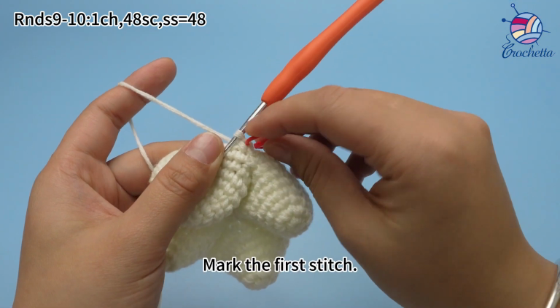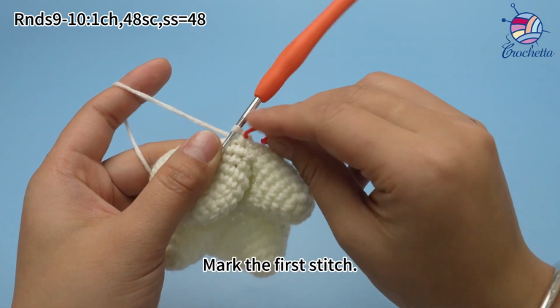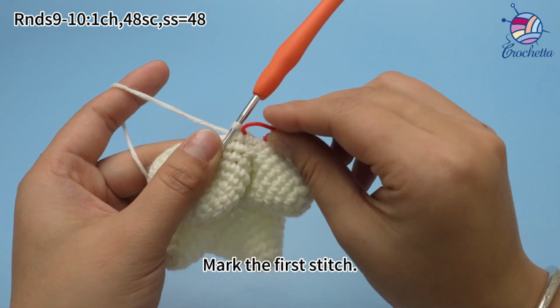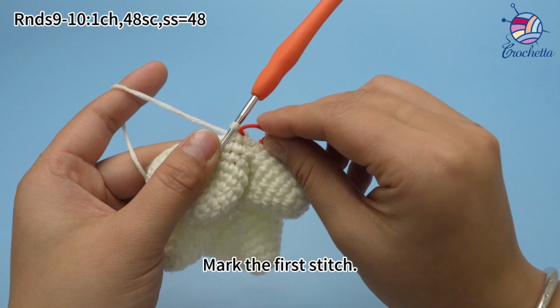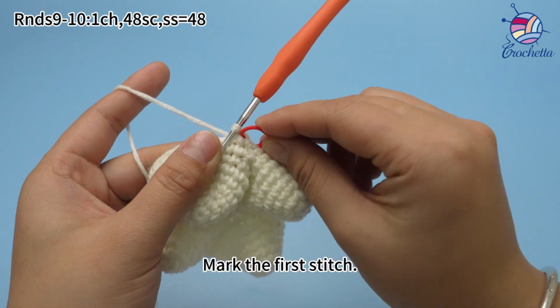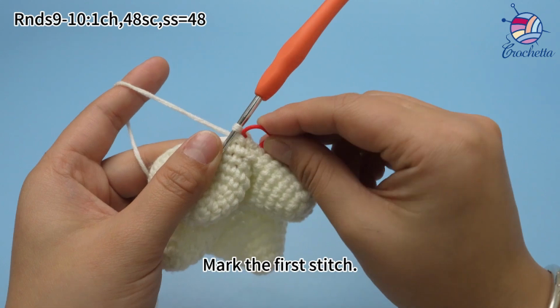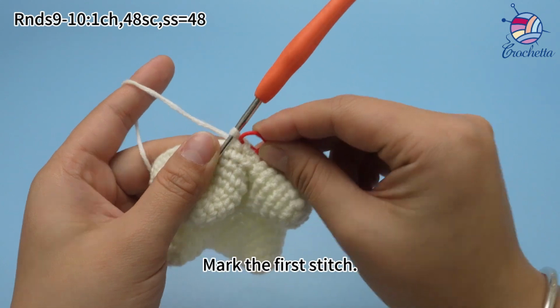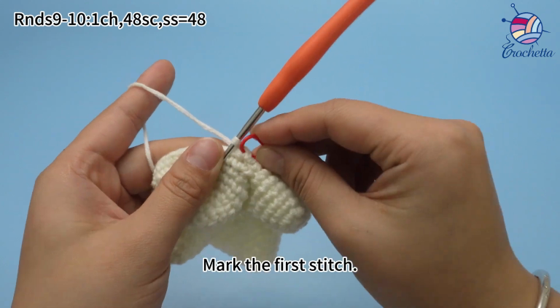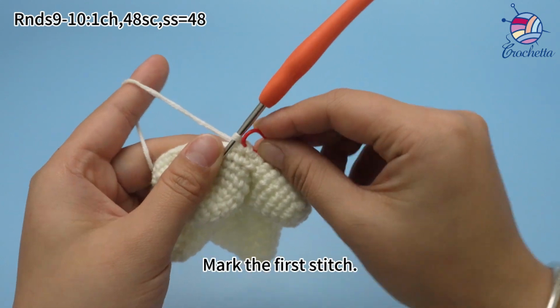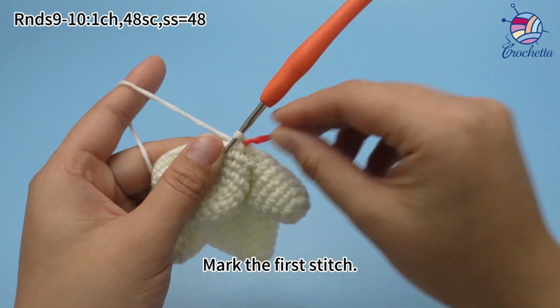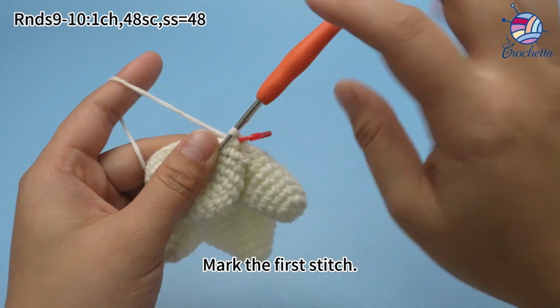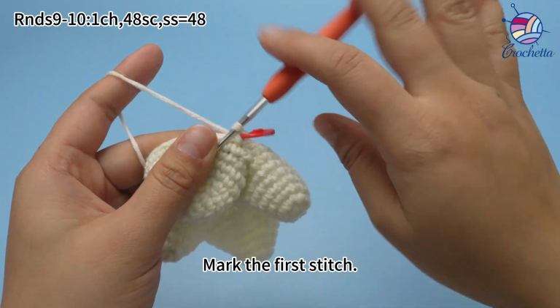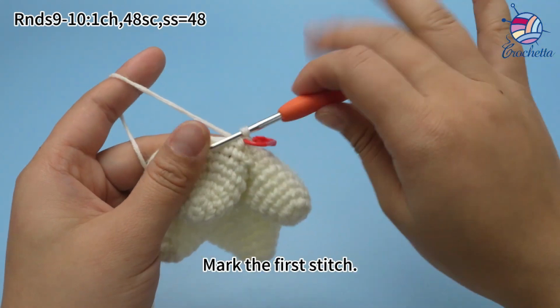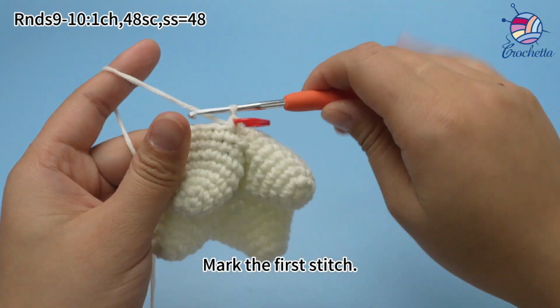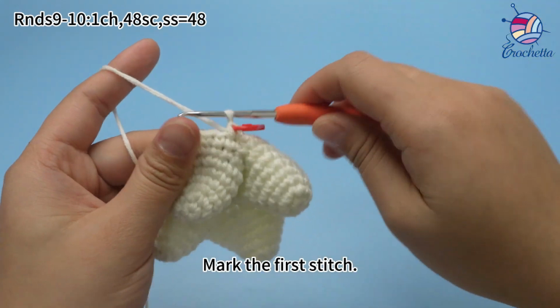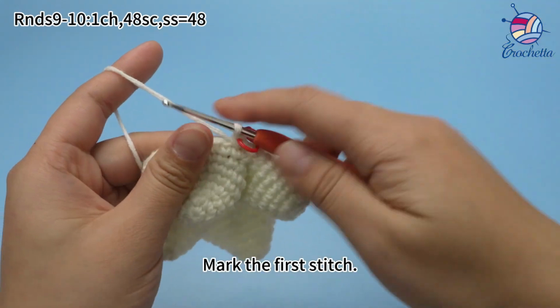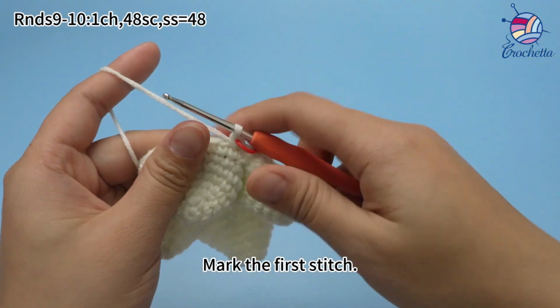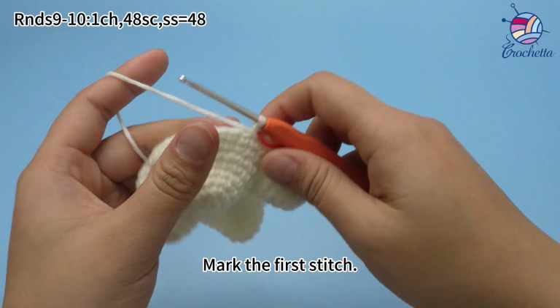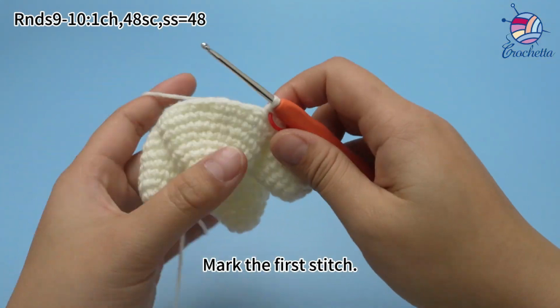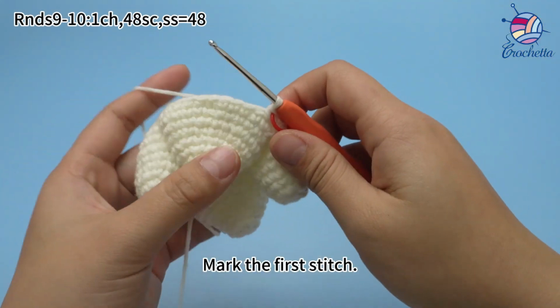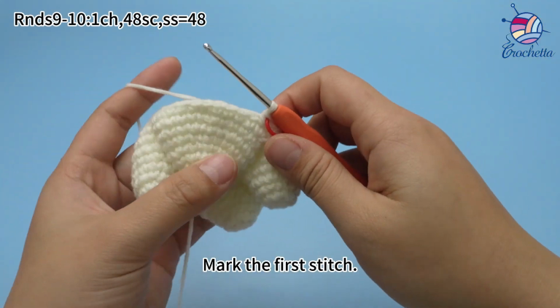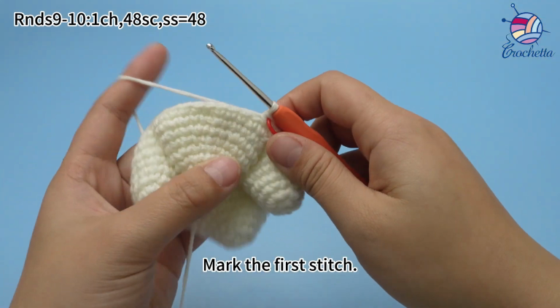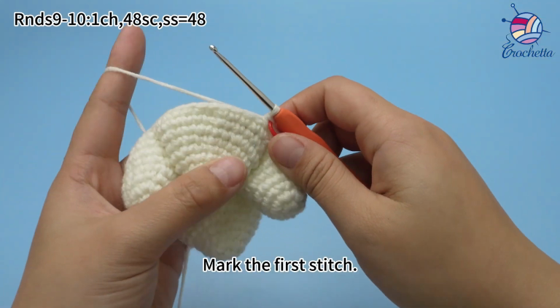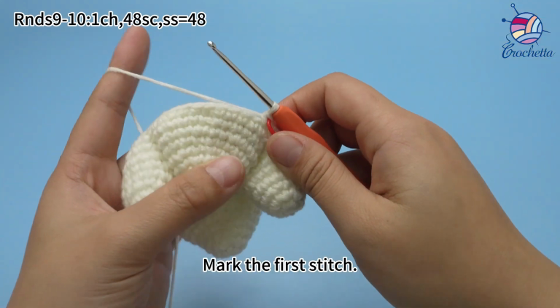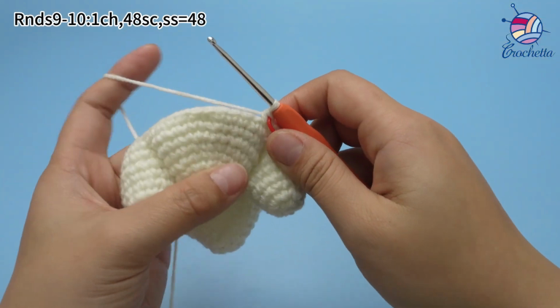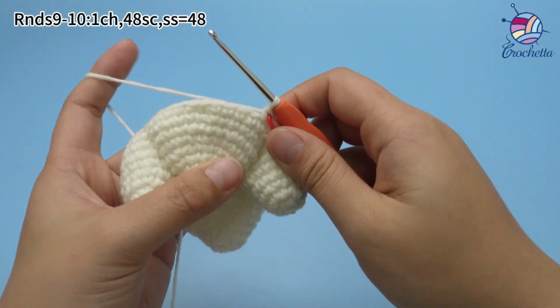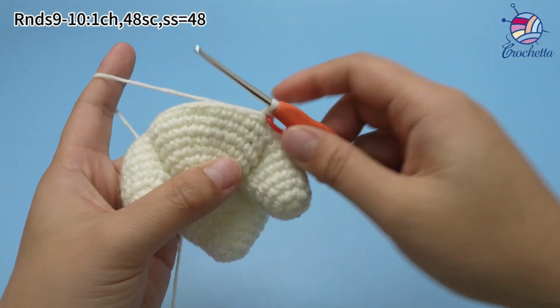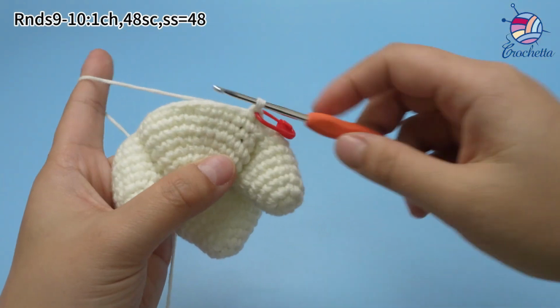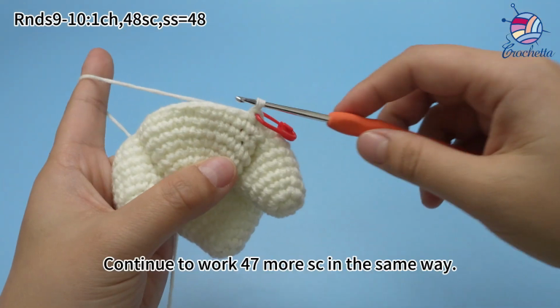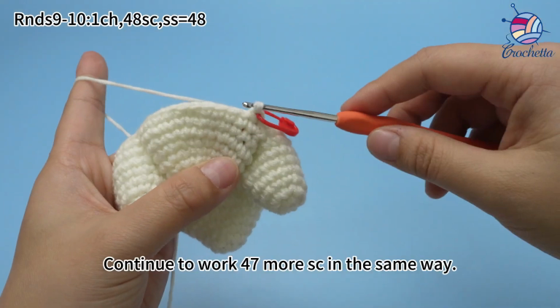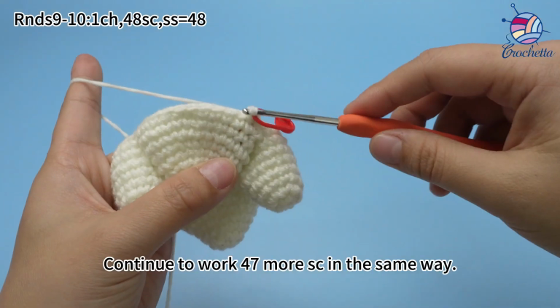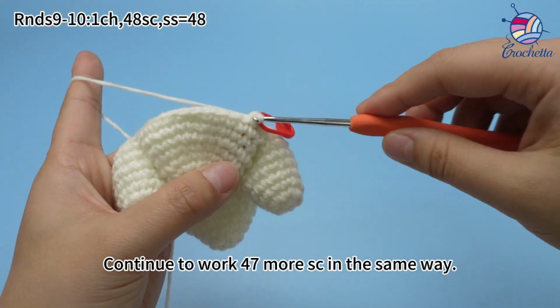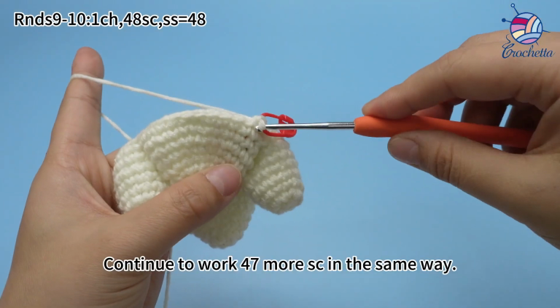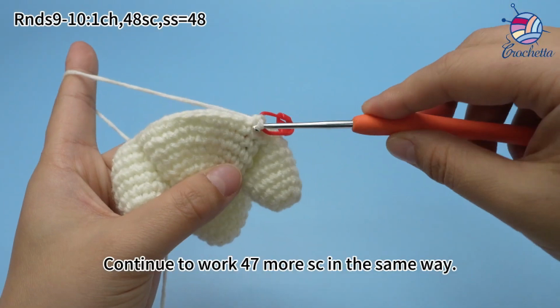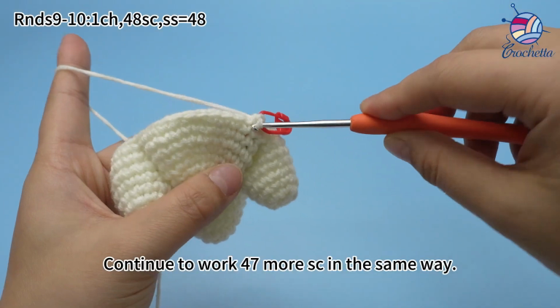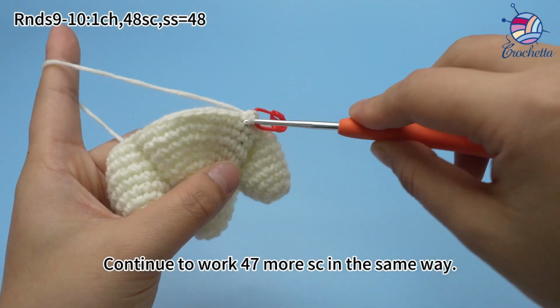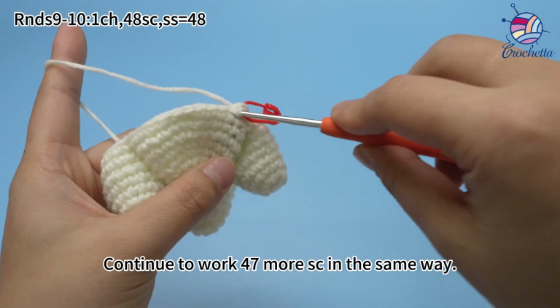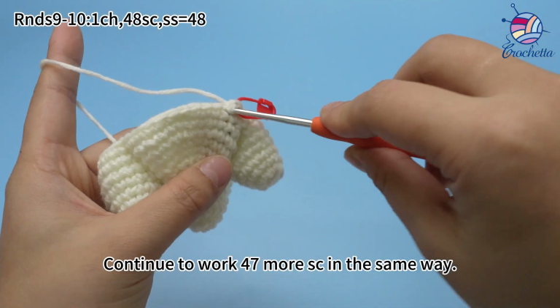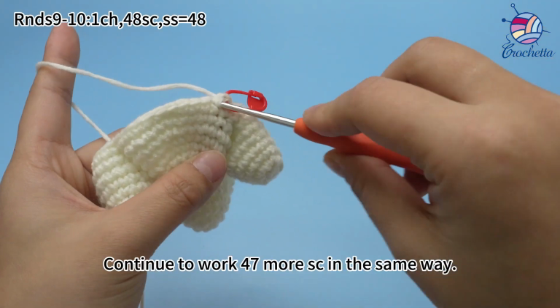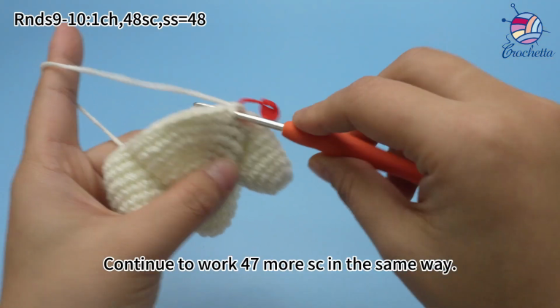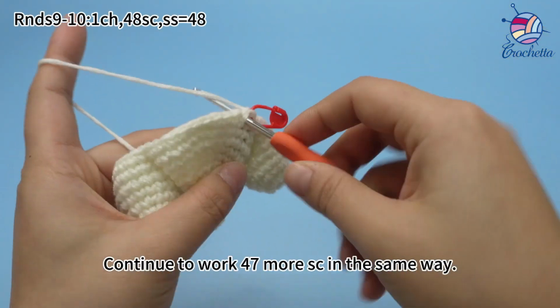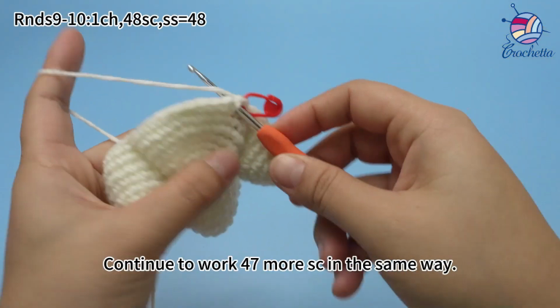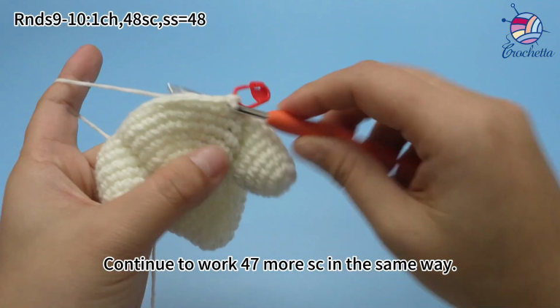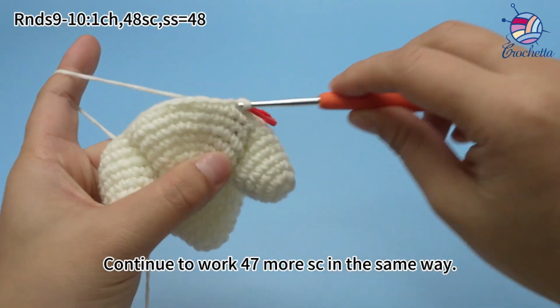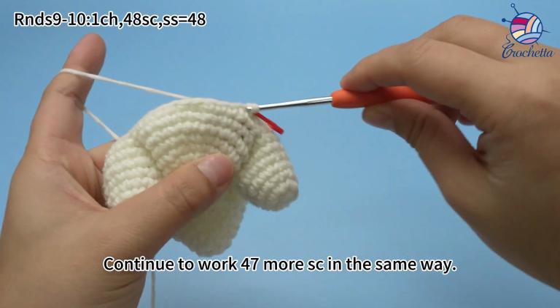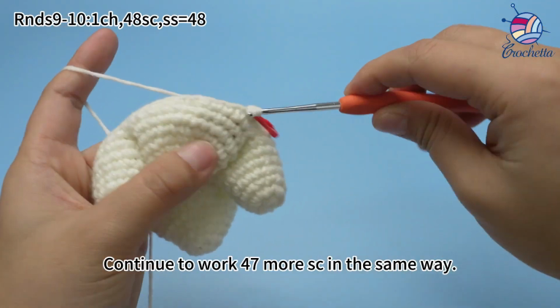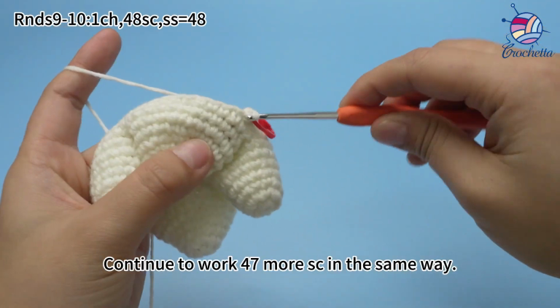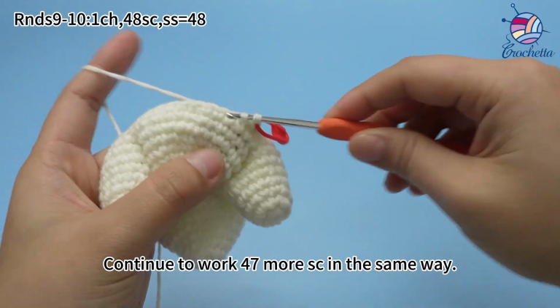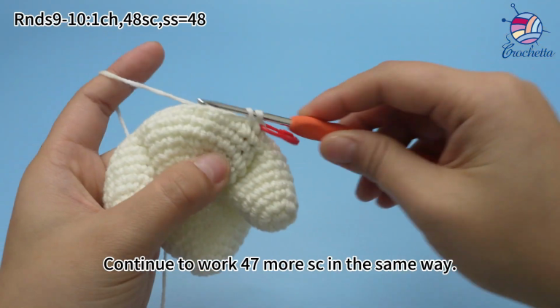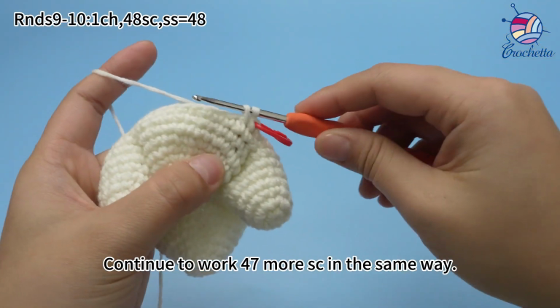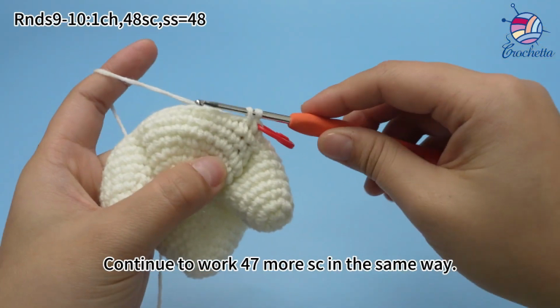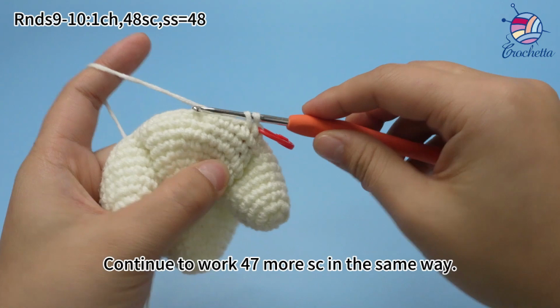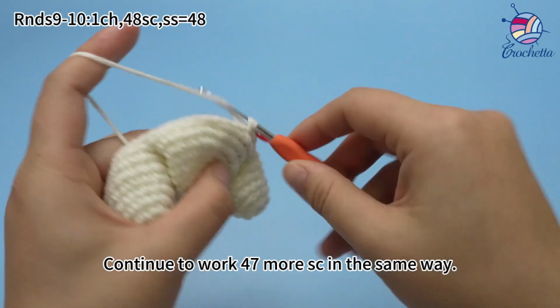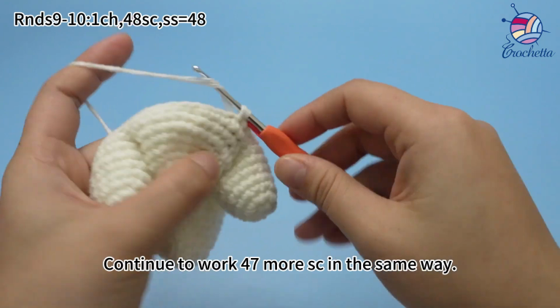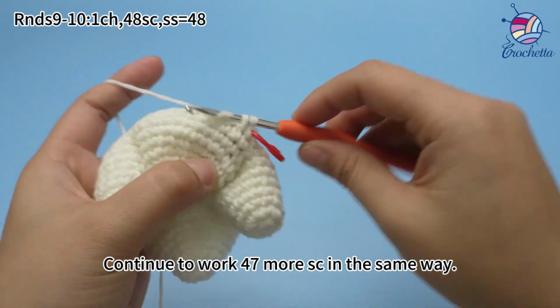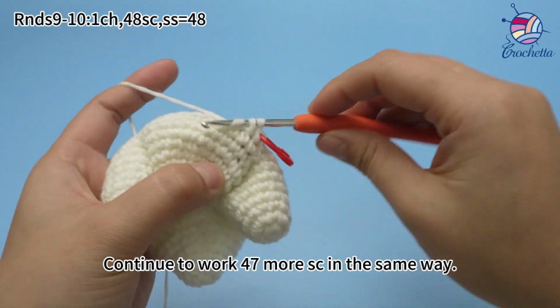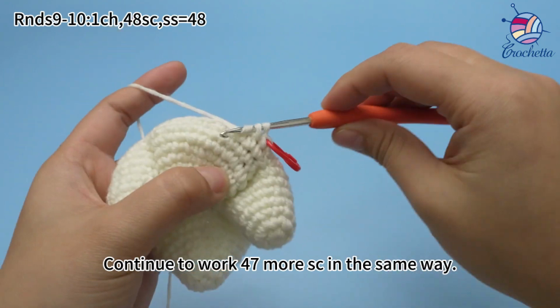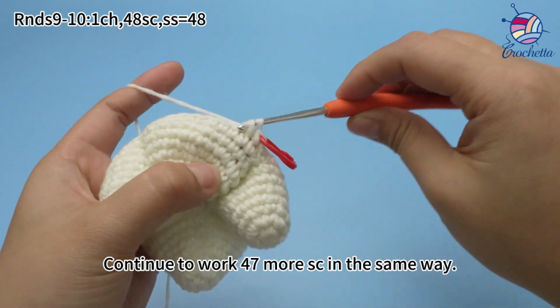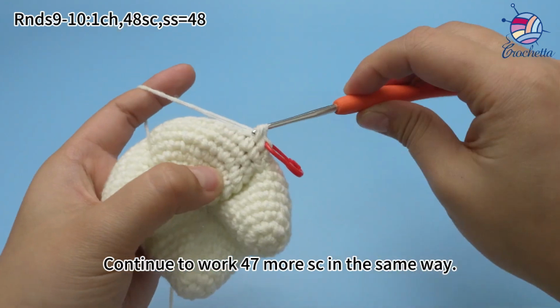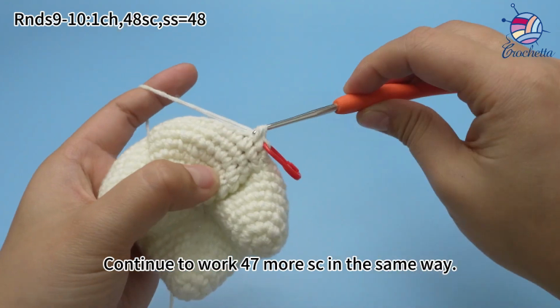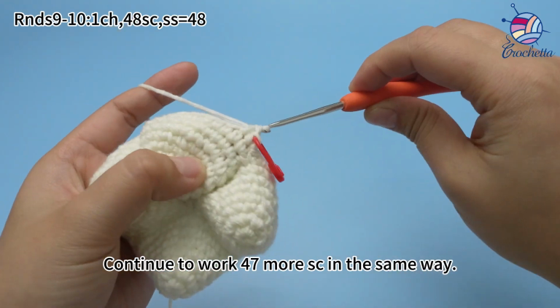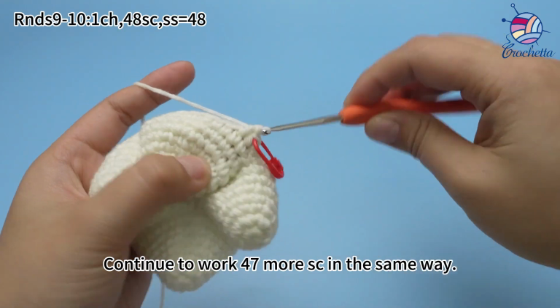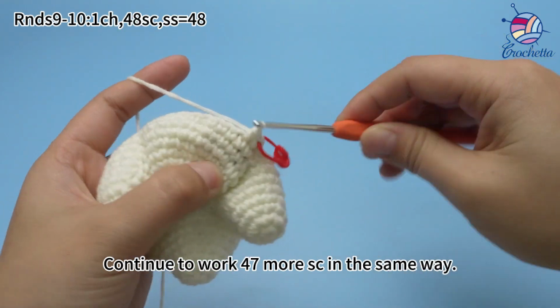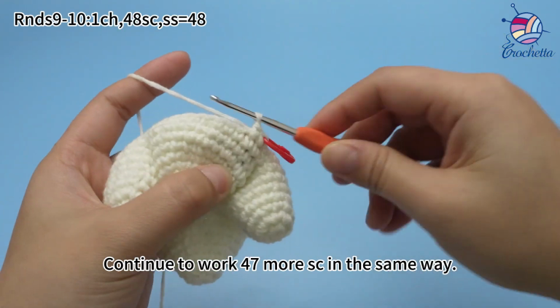Mark the first stitch. Continue to work 47 more single crochets in the same way.